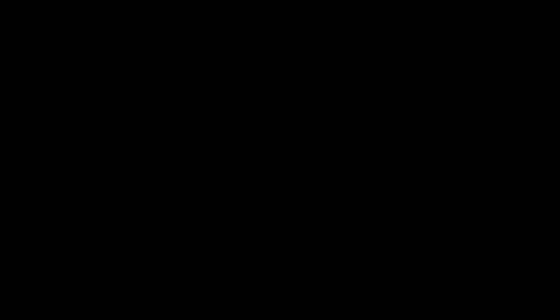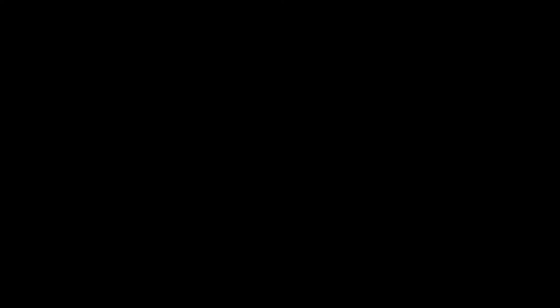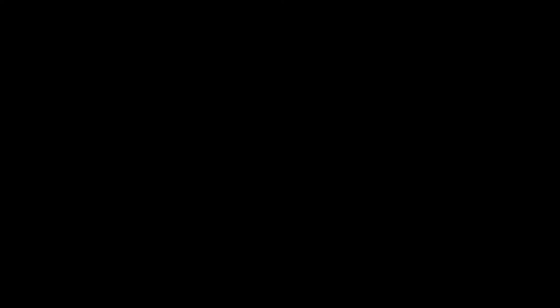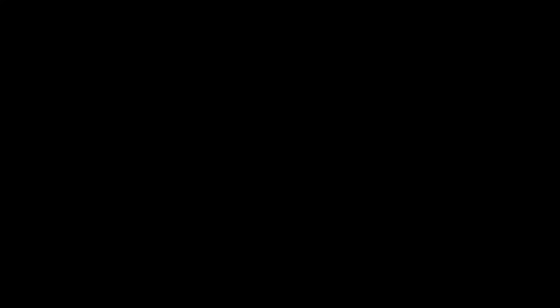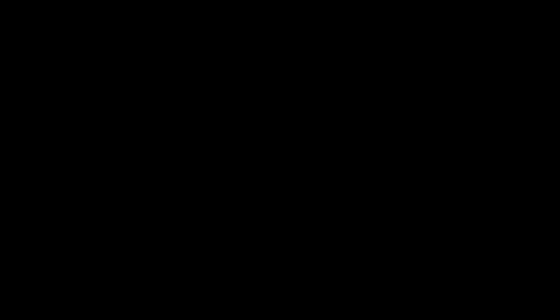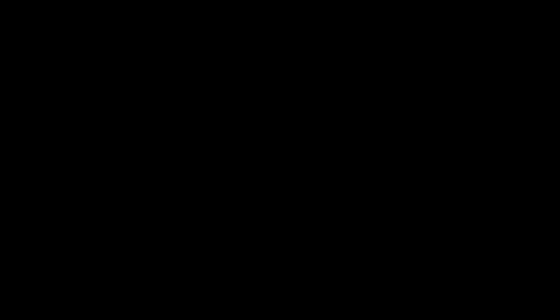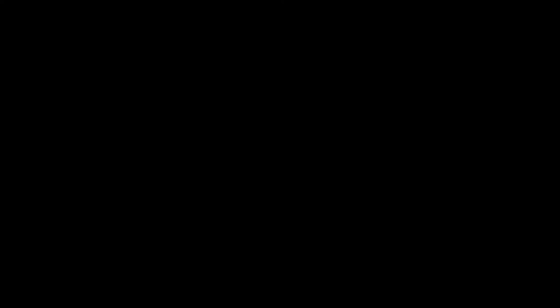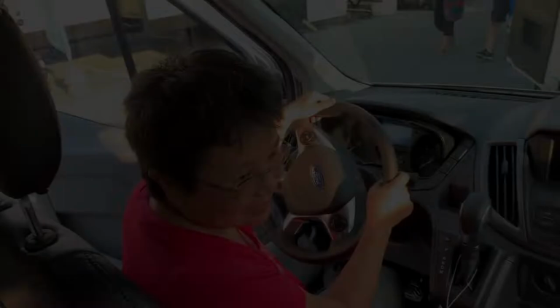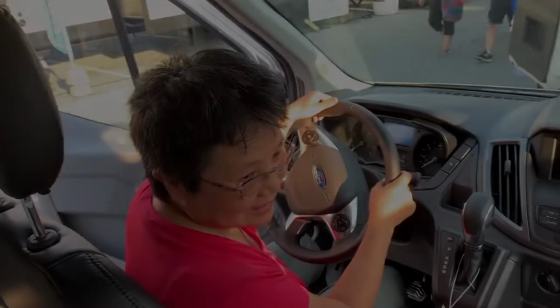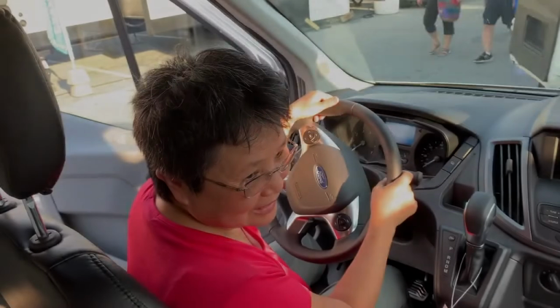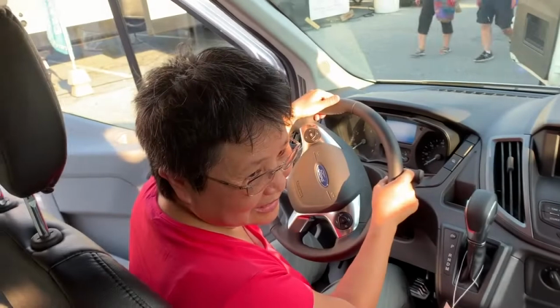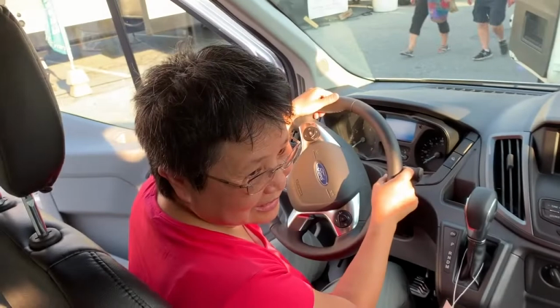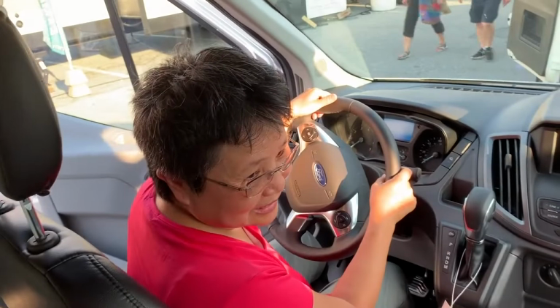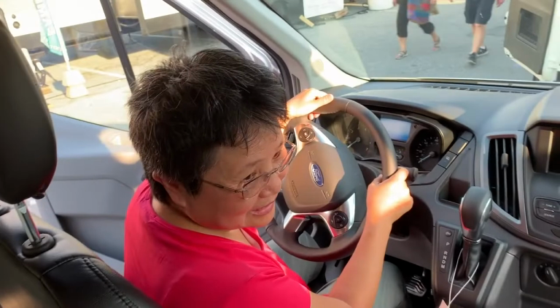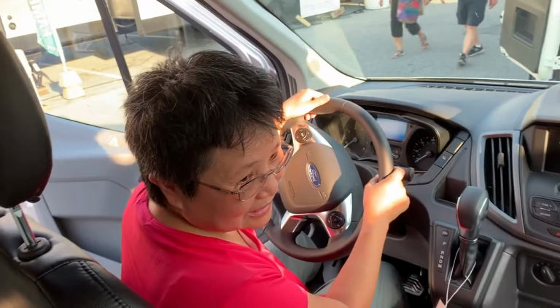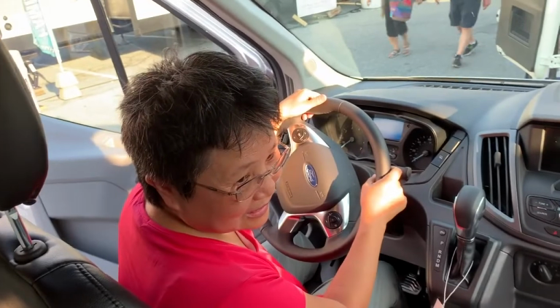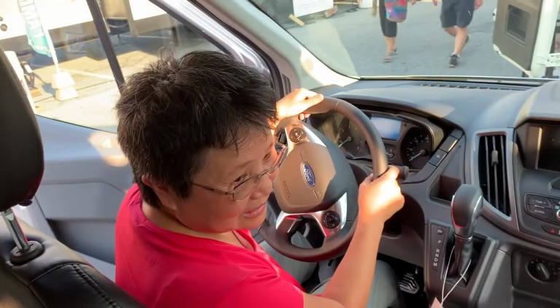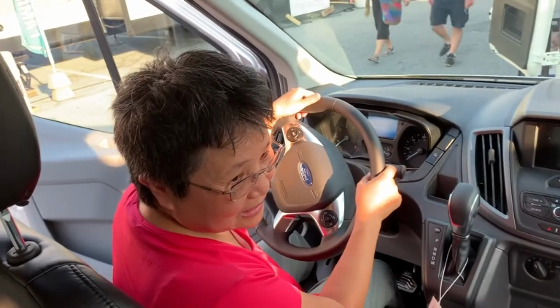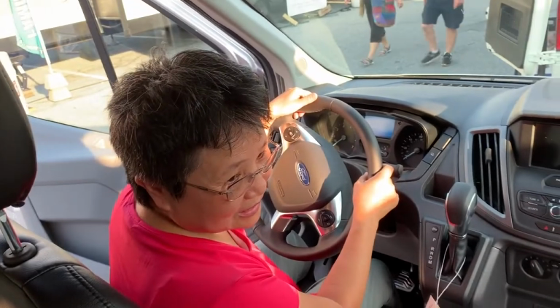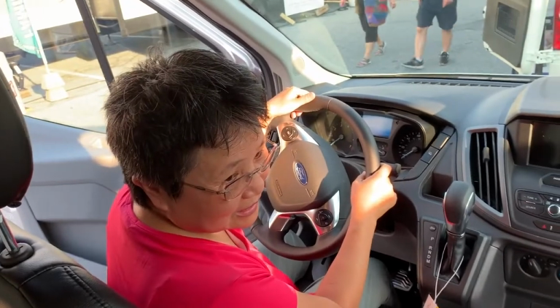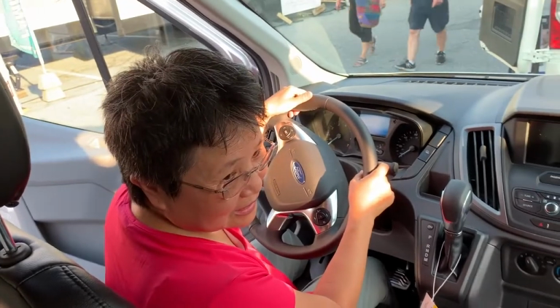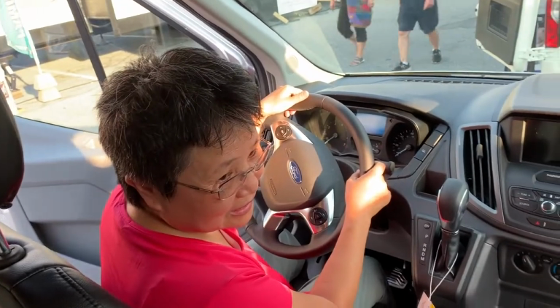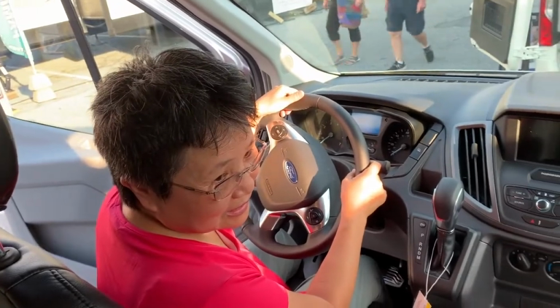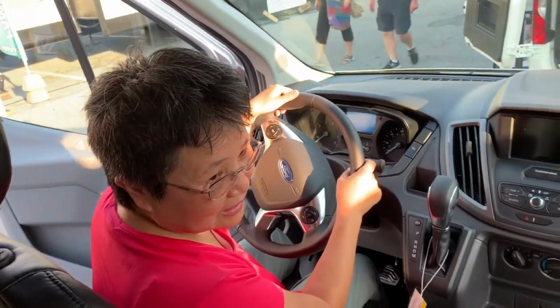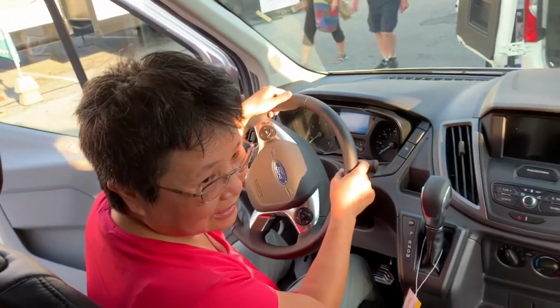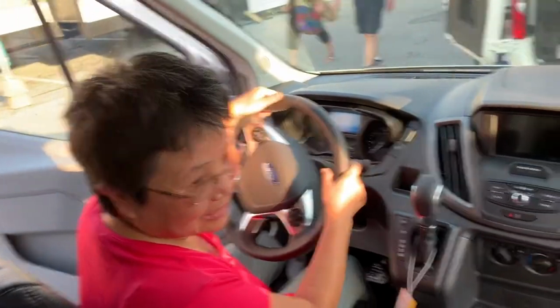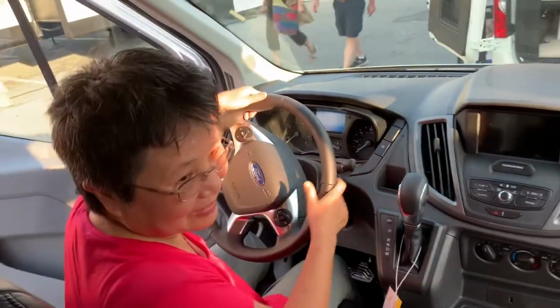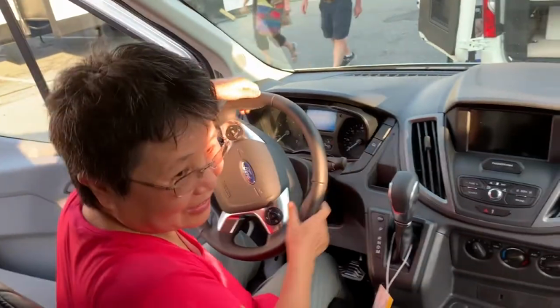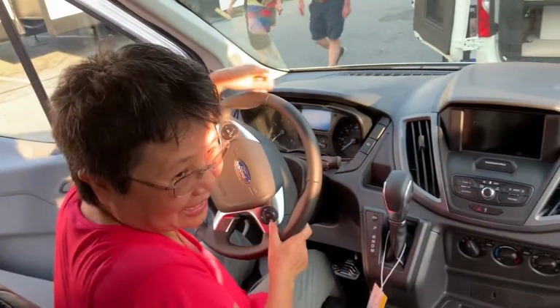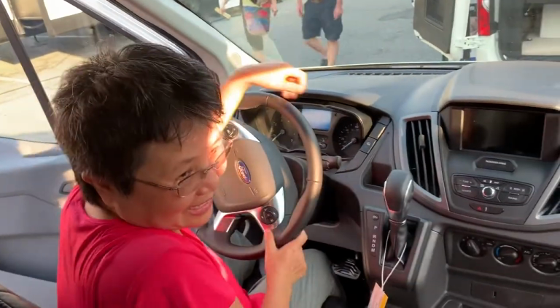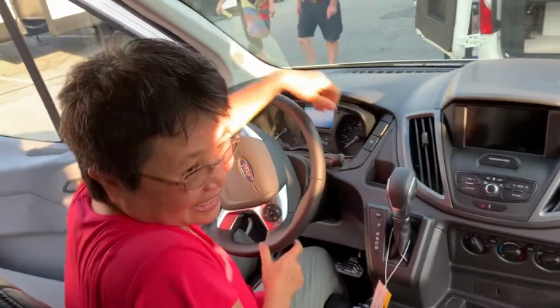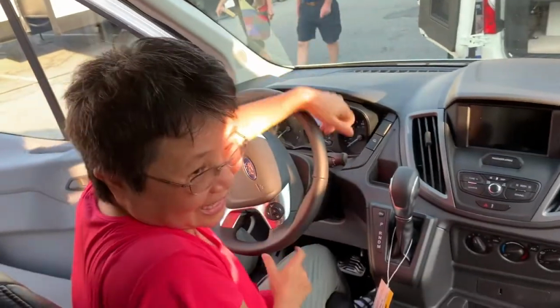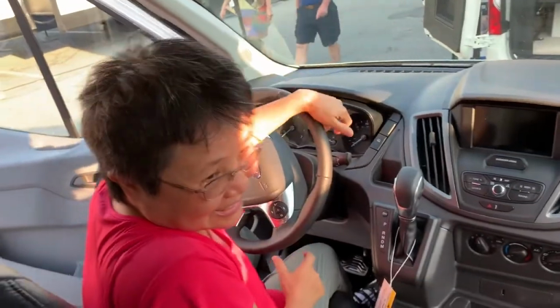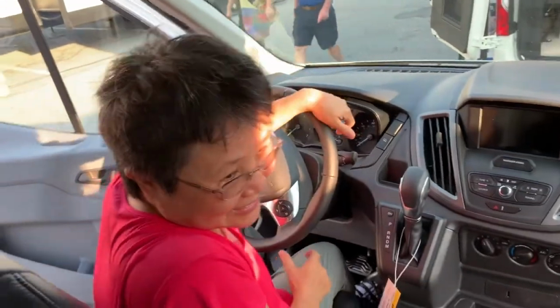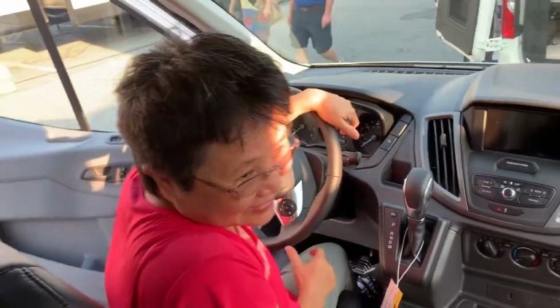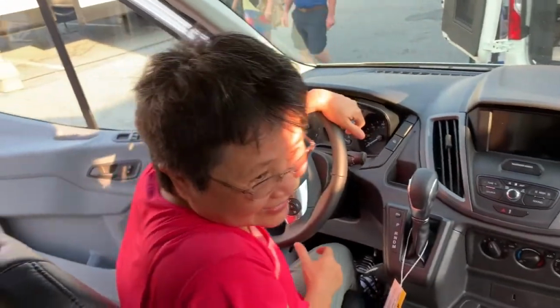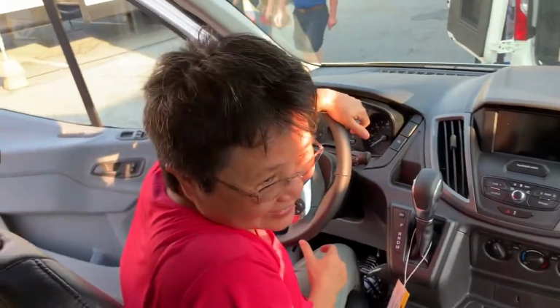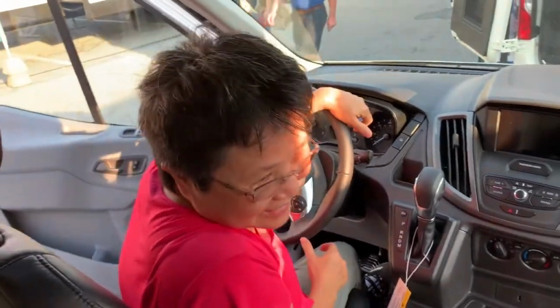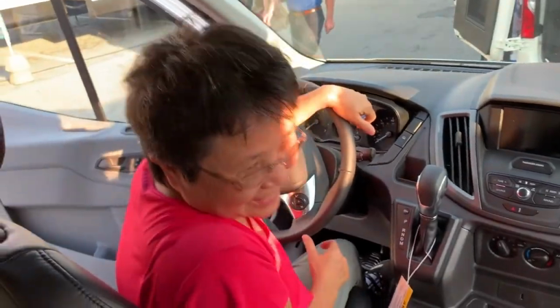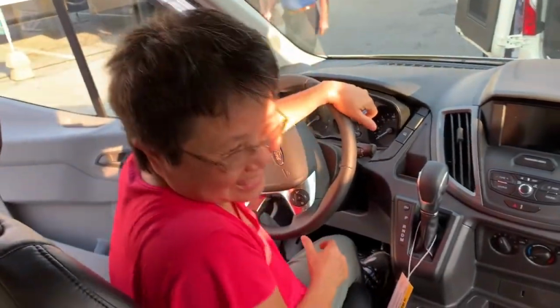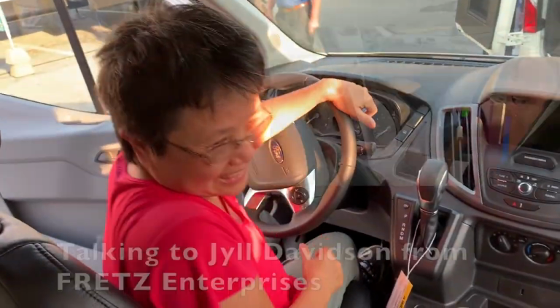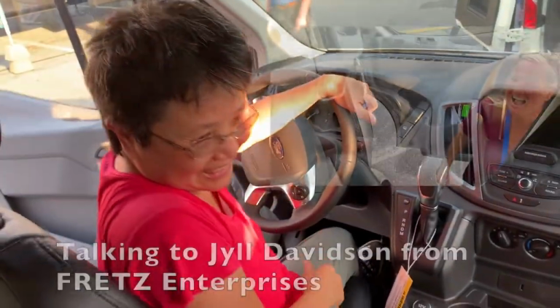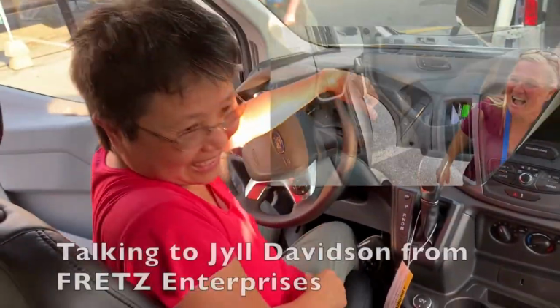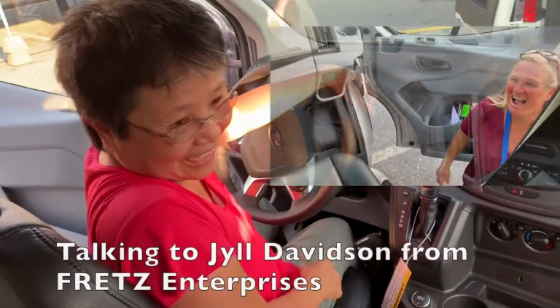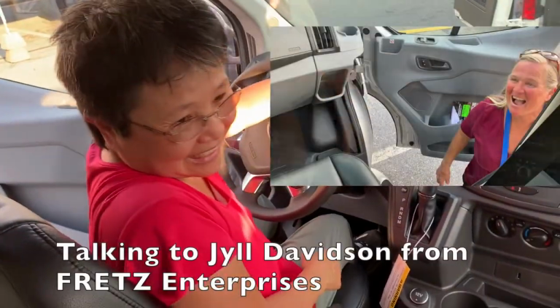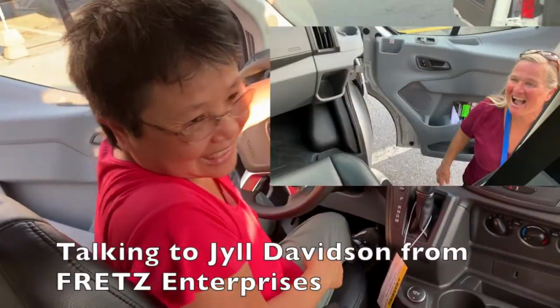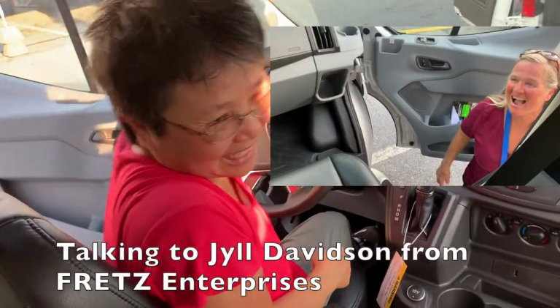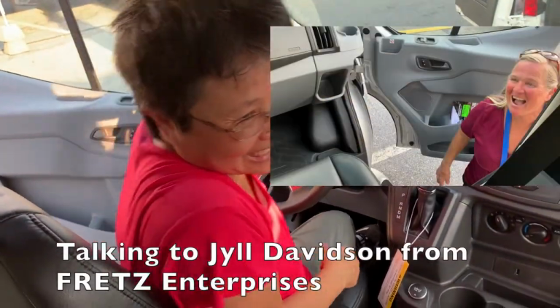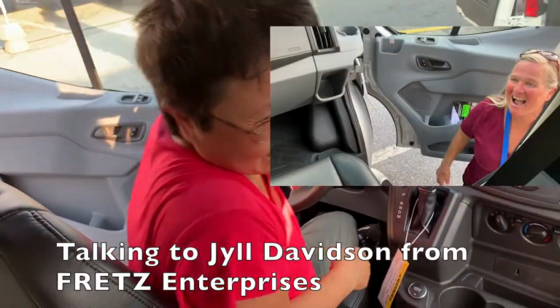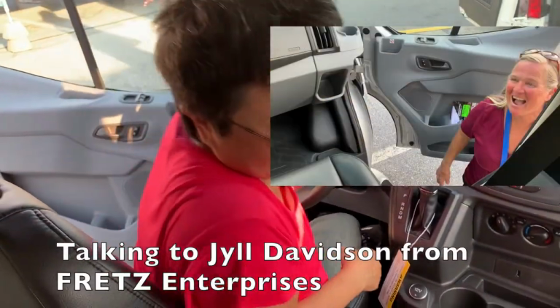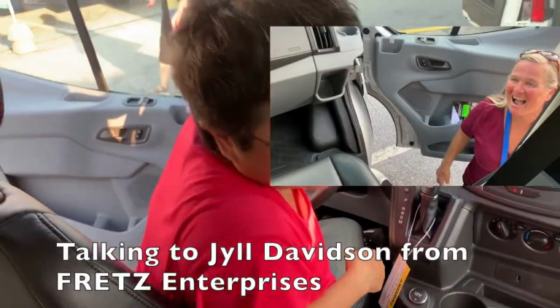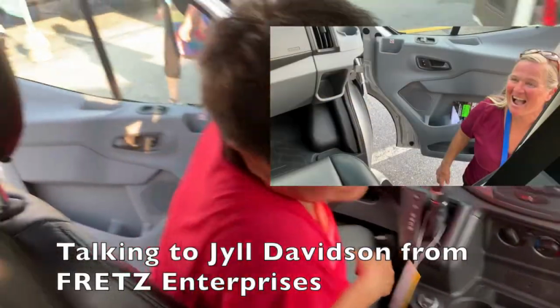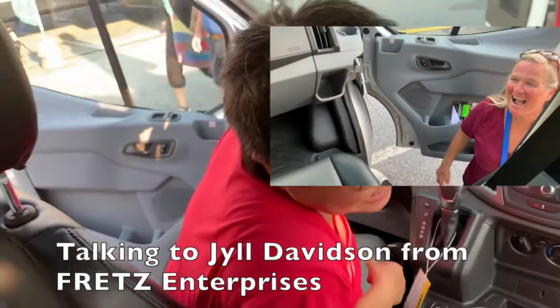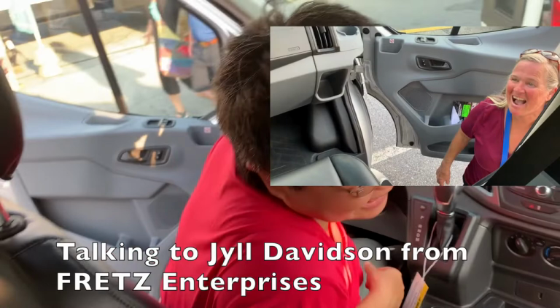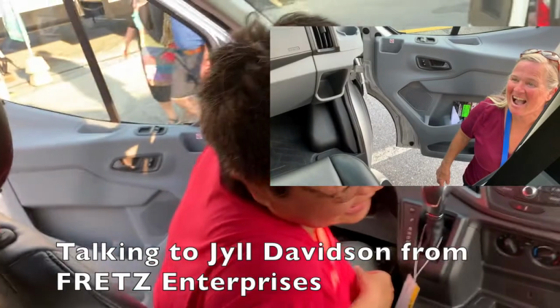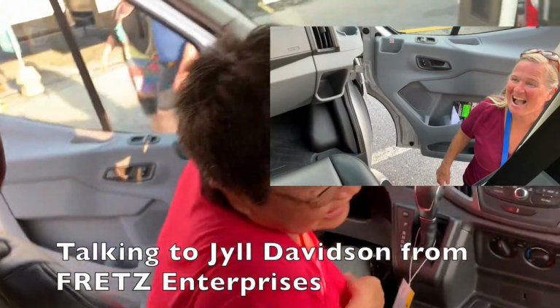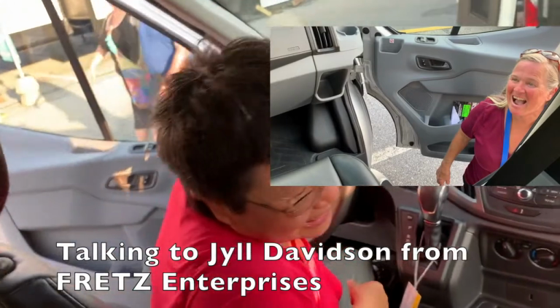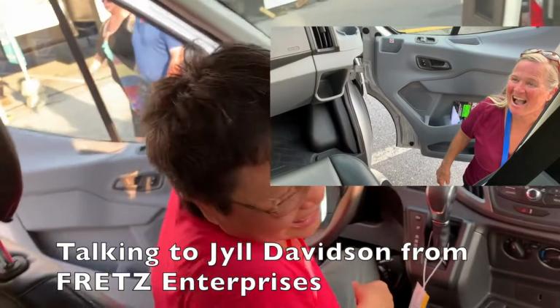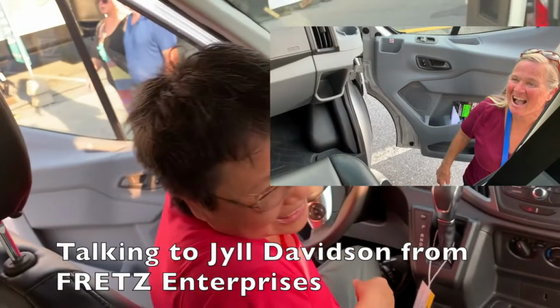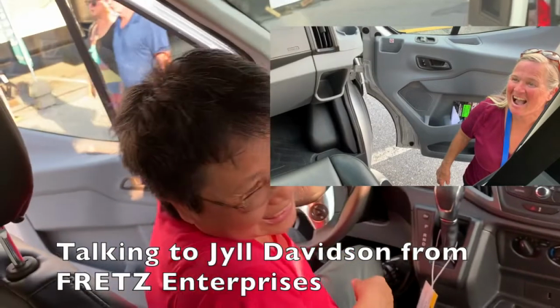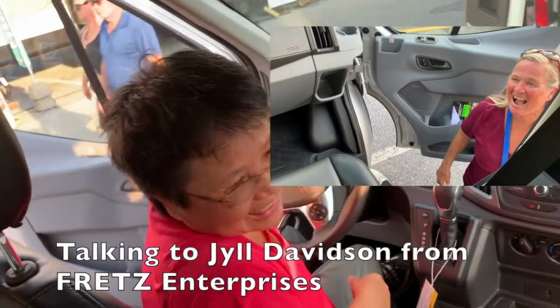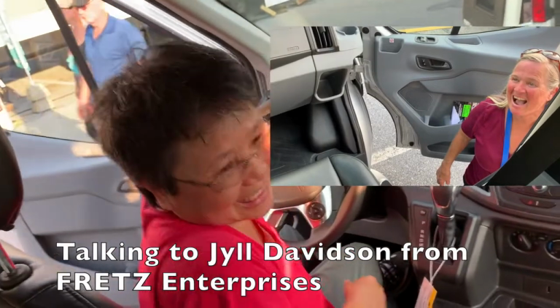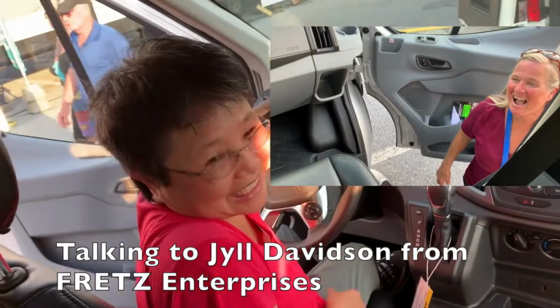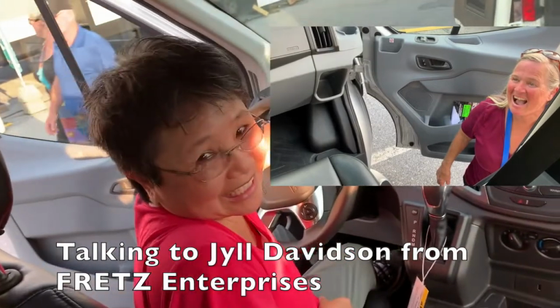Hello. Are you going on a trip? I'd like to. Can I take it? Do you have the keys?